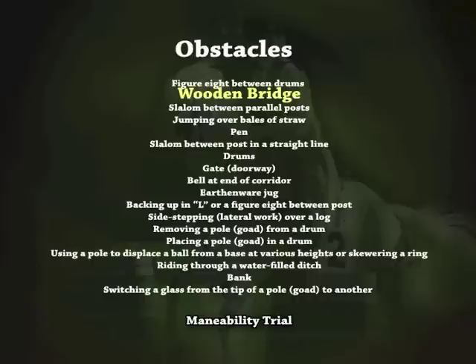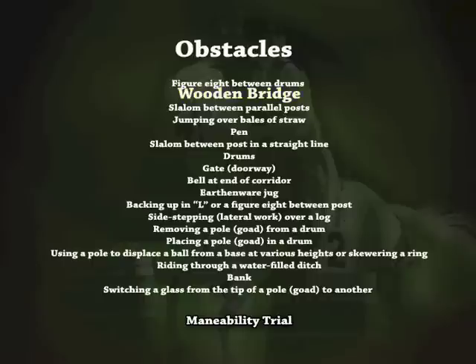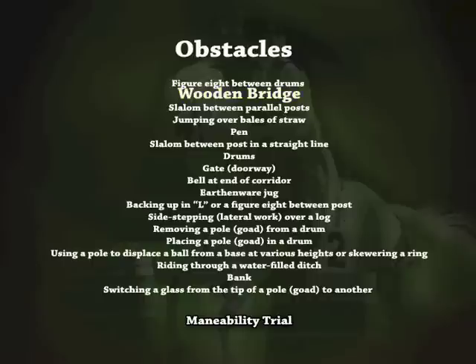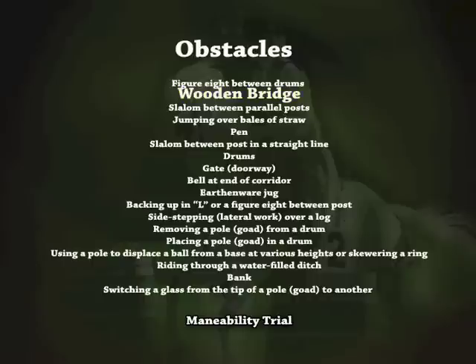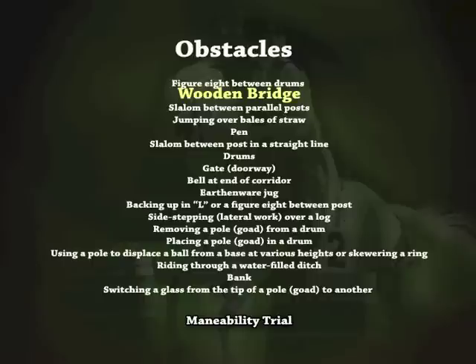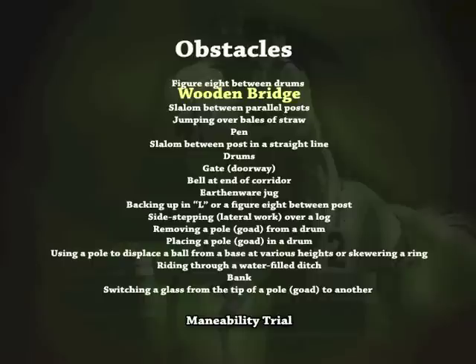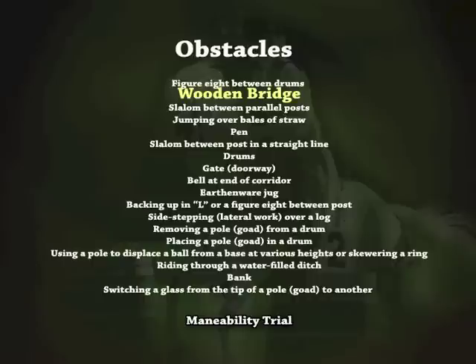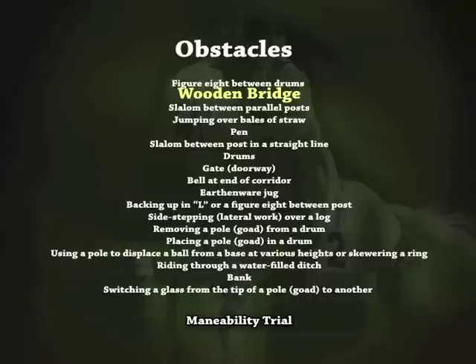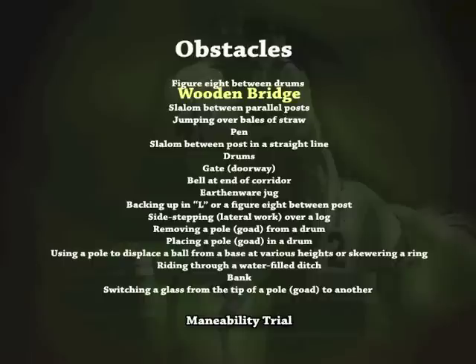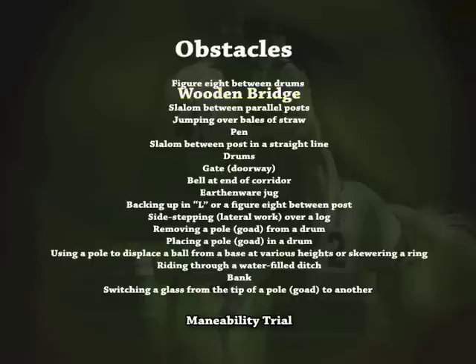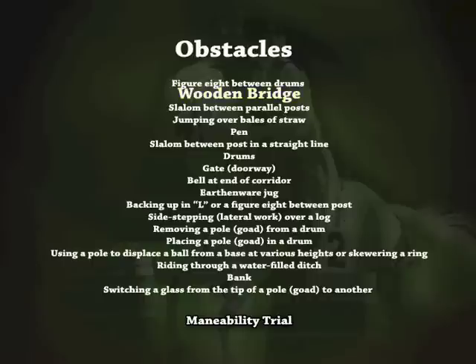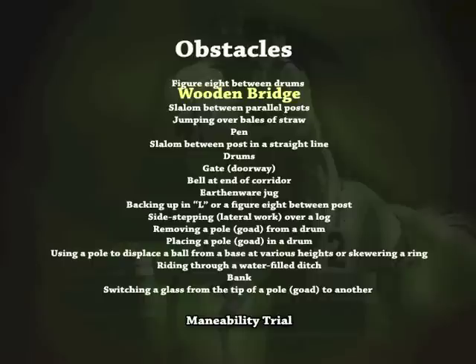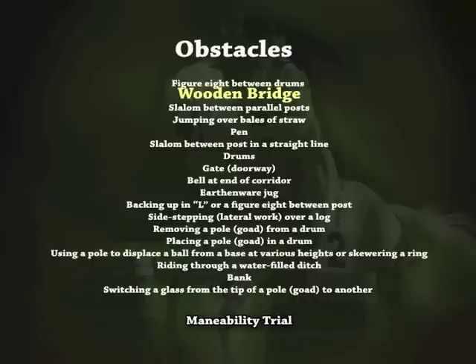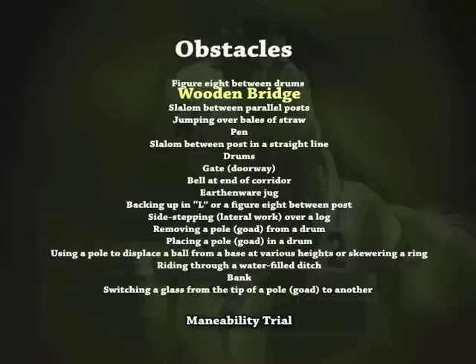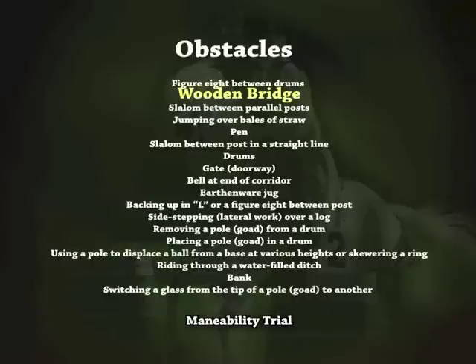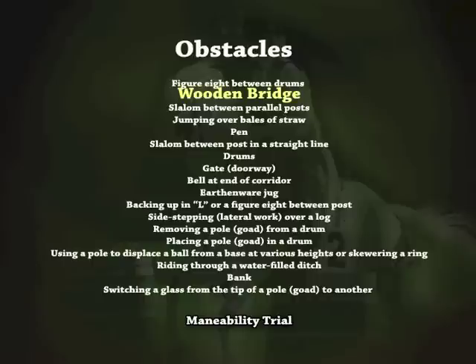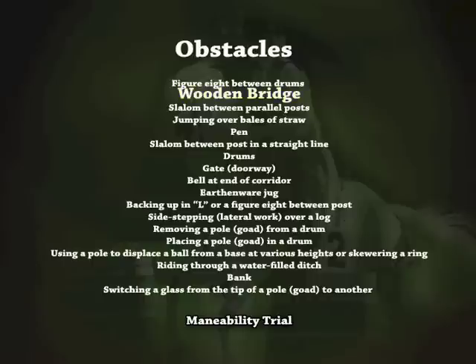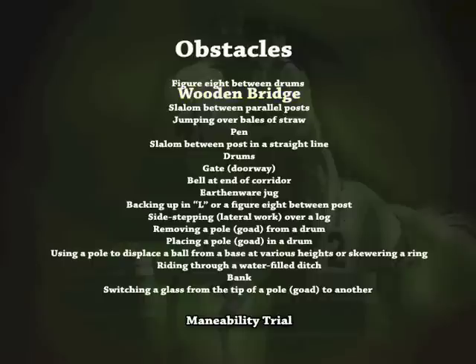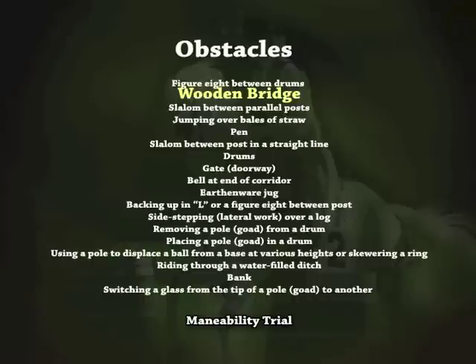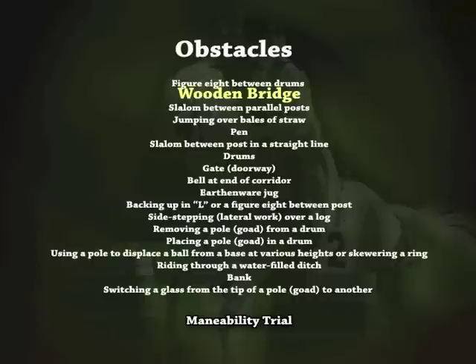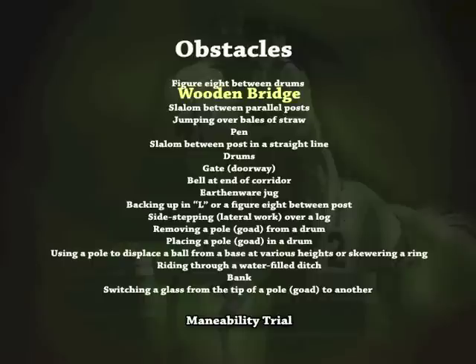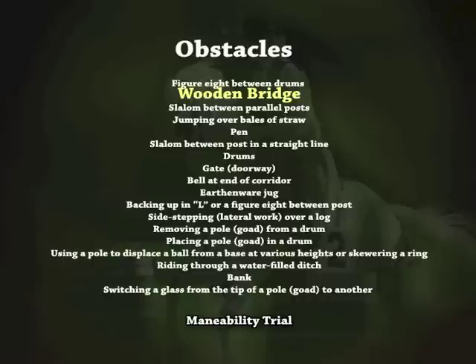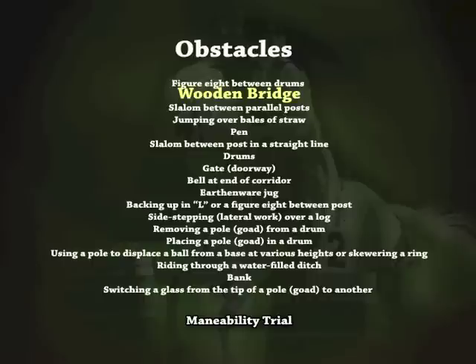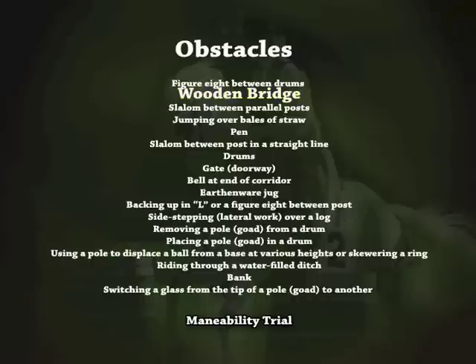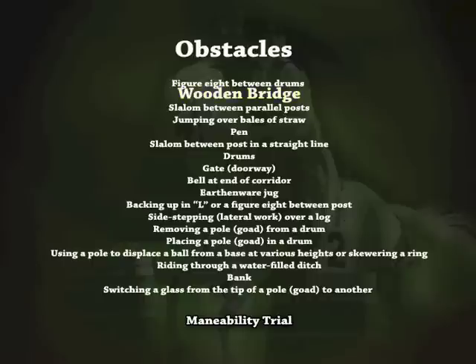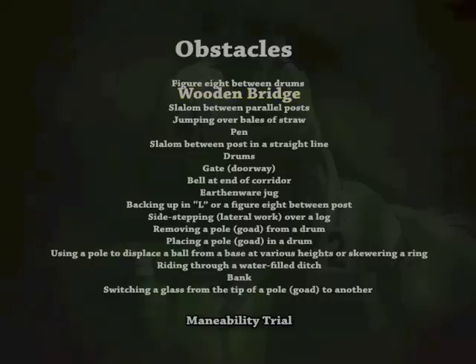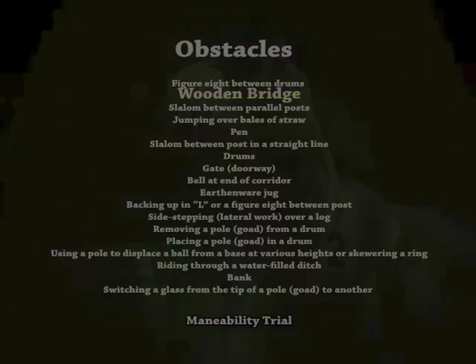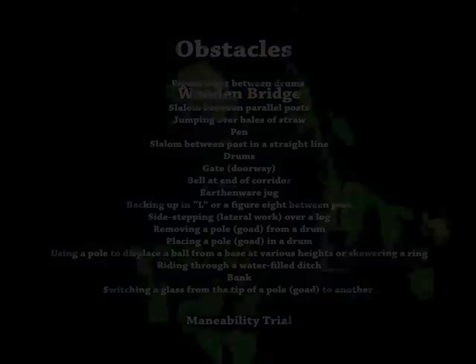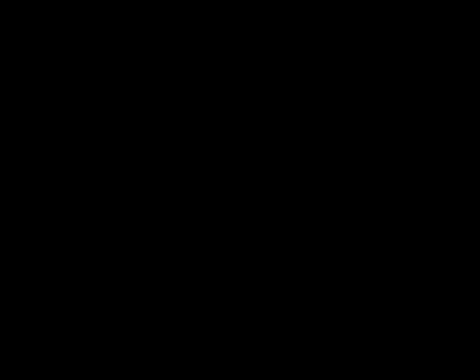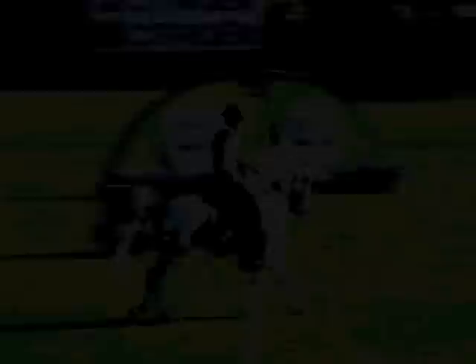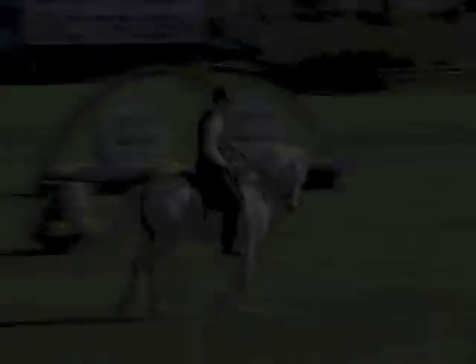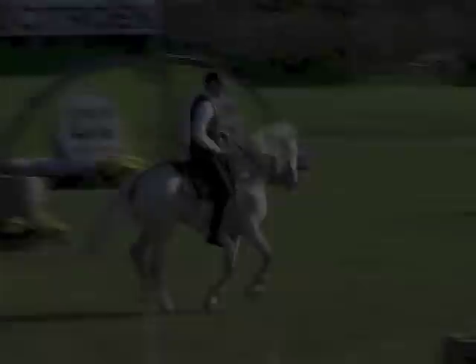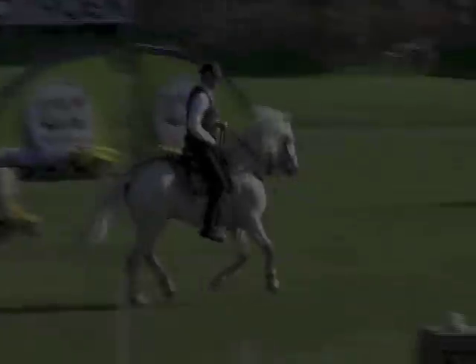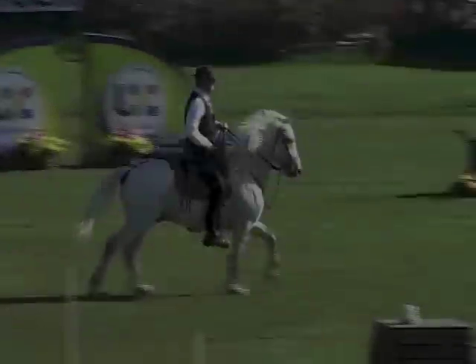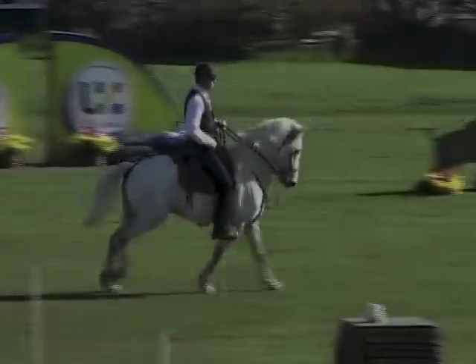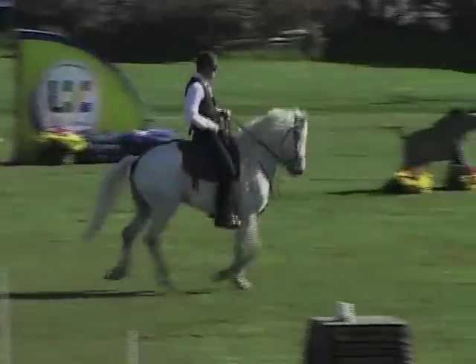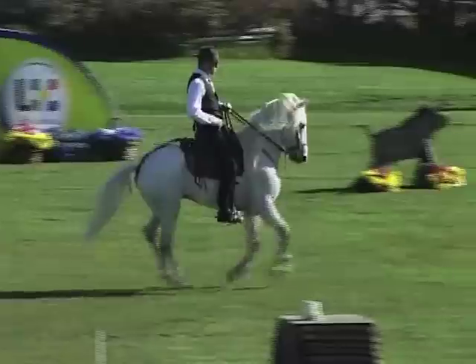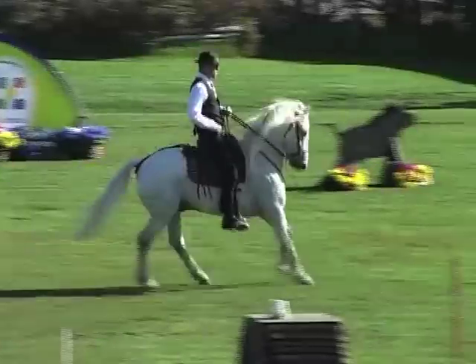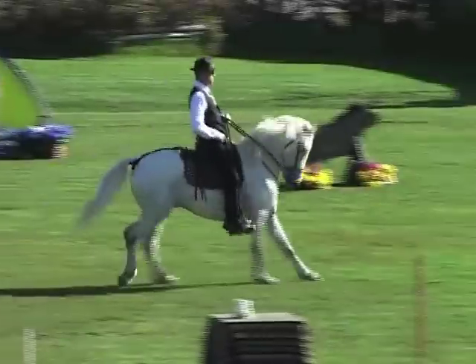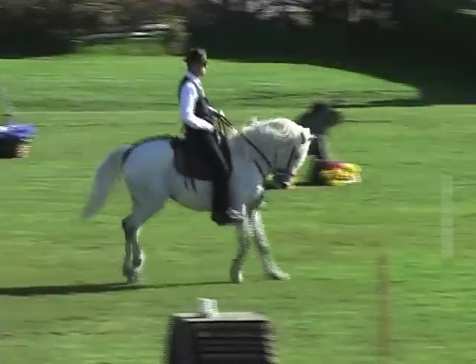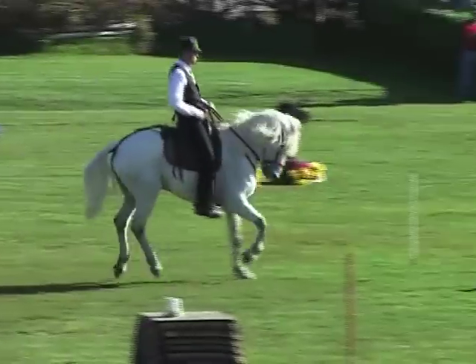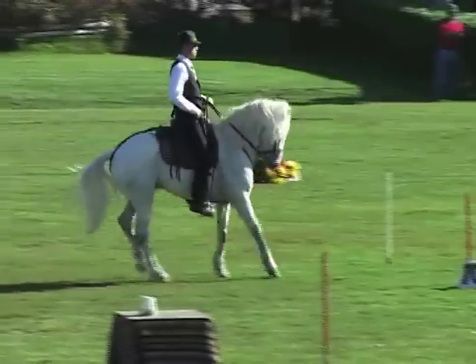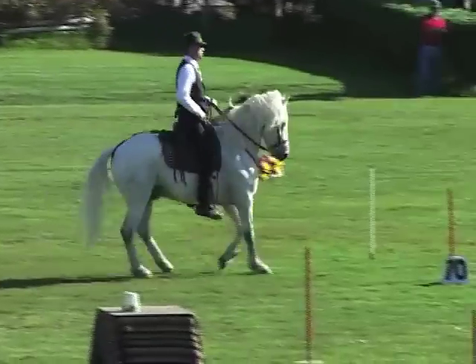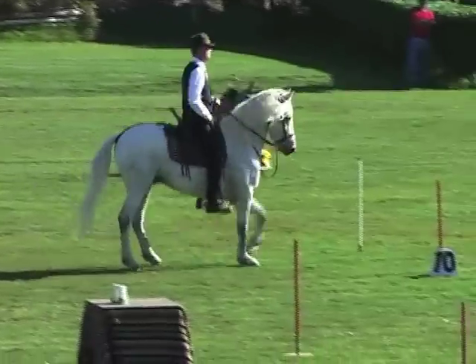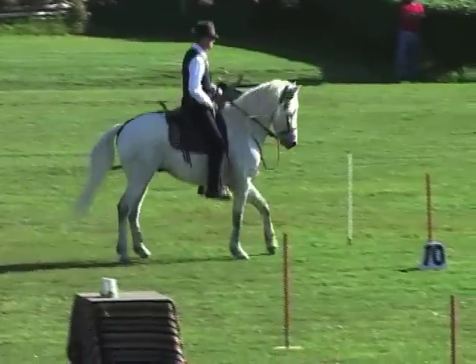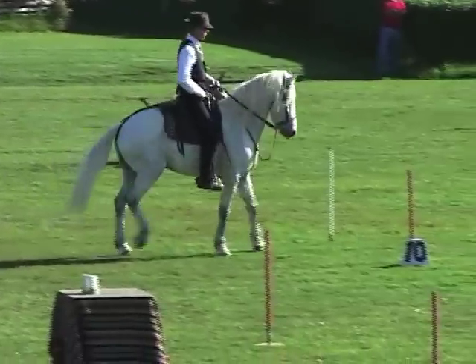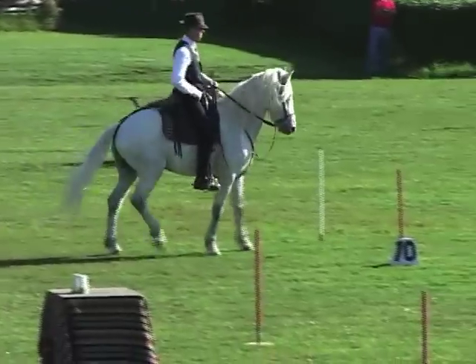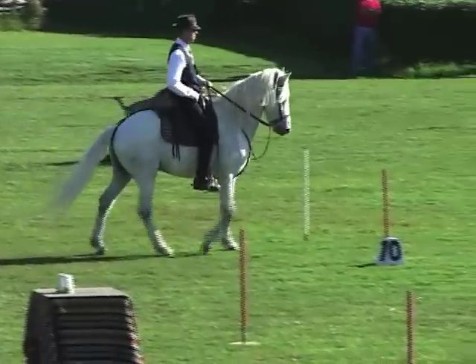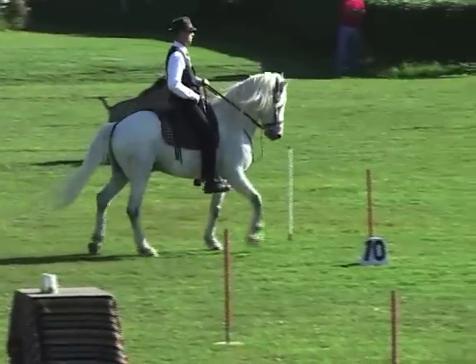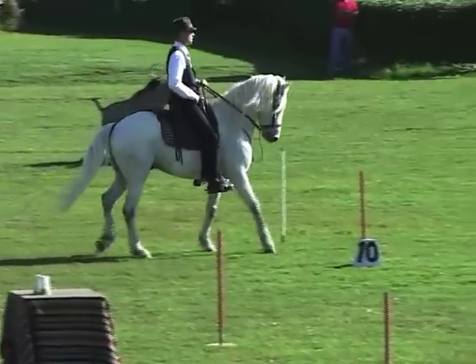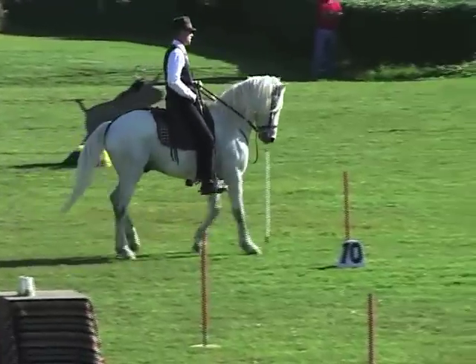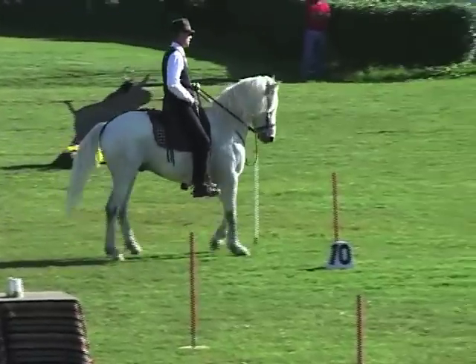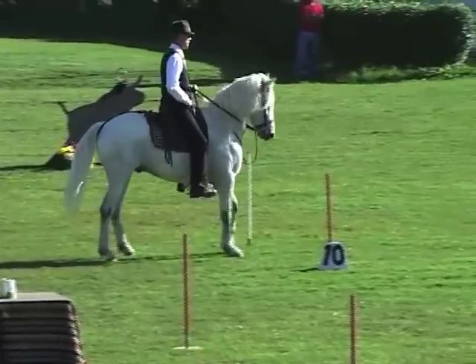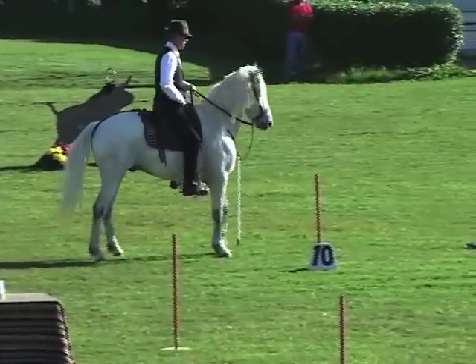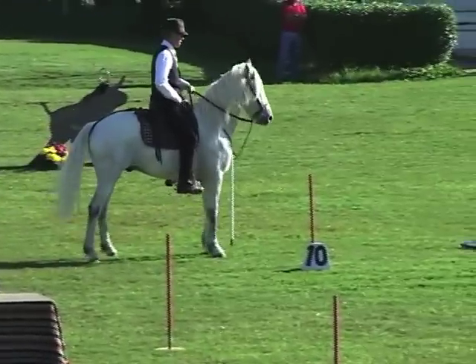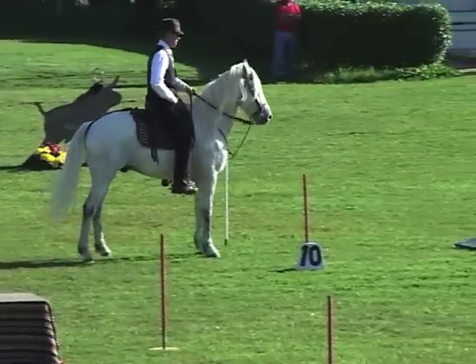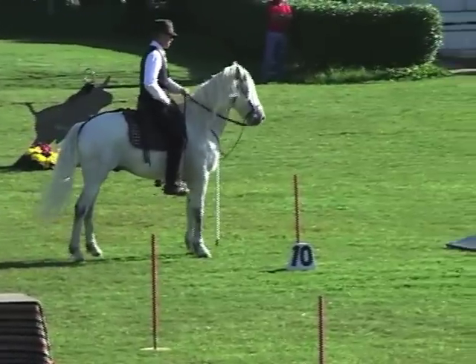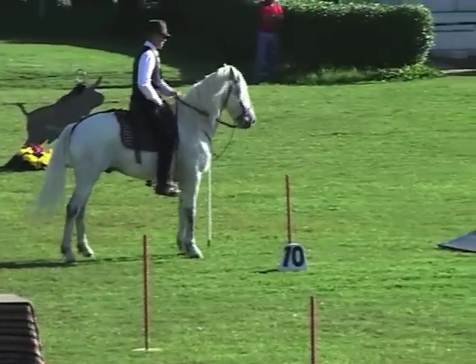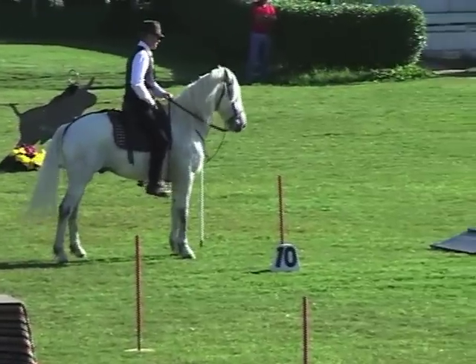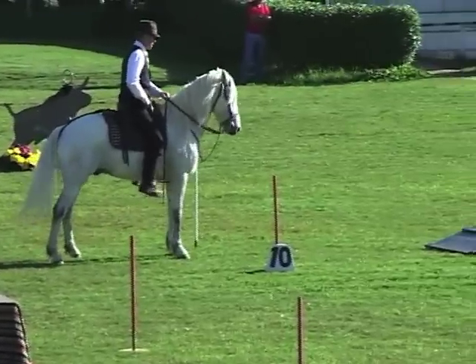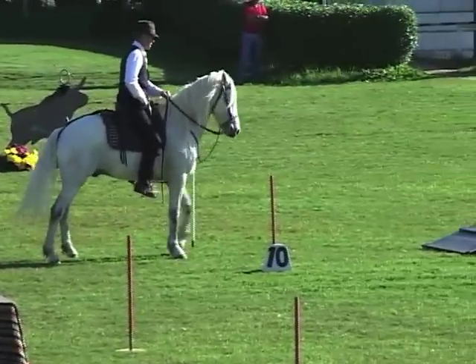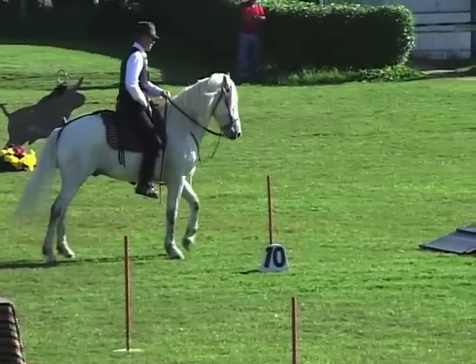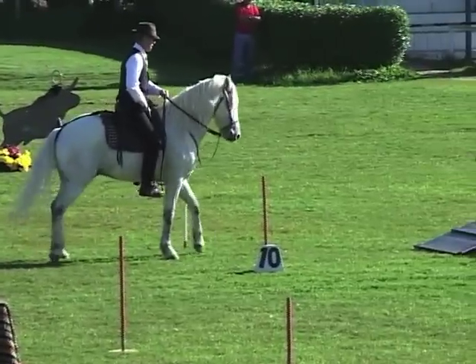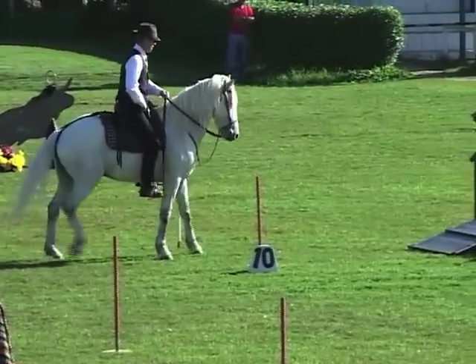Wooden bridge. The obstacle consists of a bridge comprising planks over which the animal must walk.